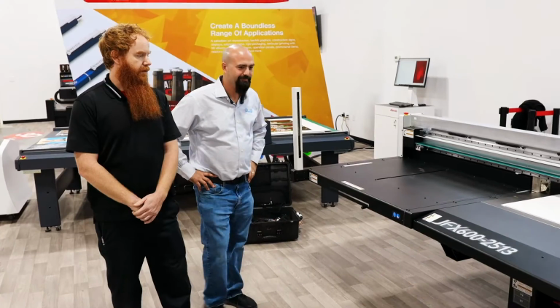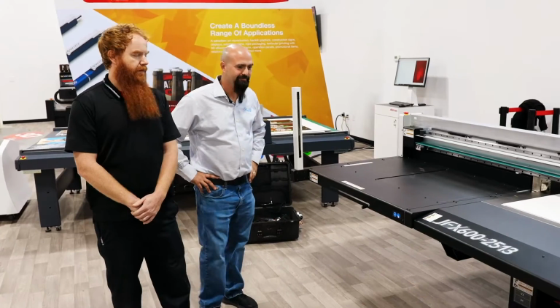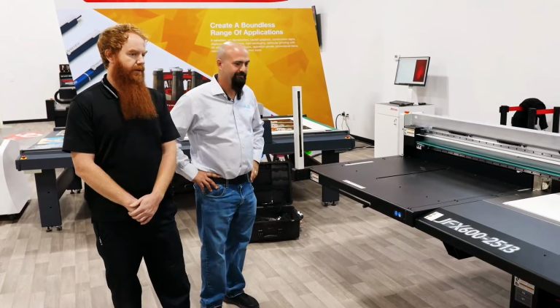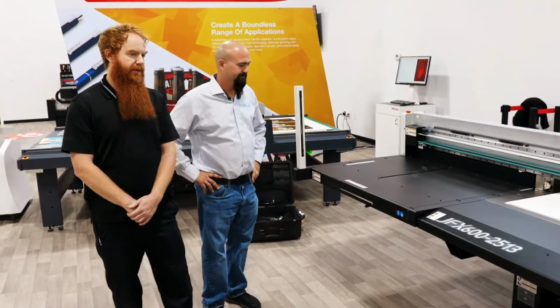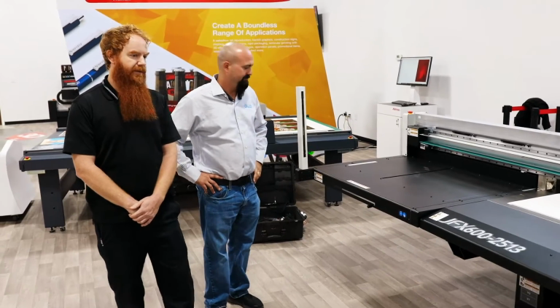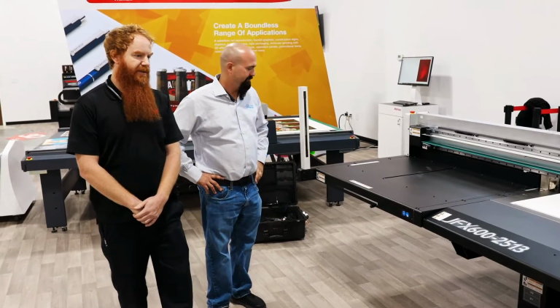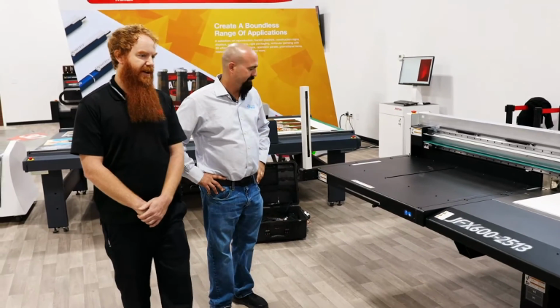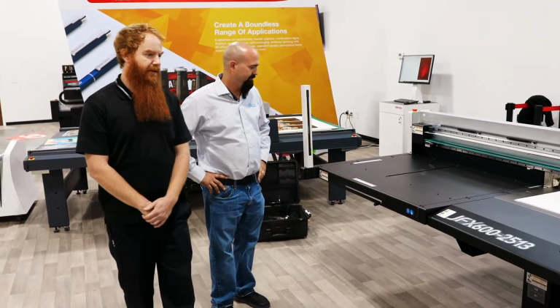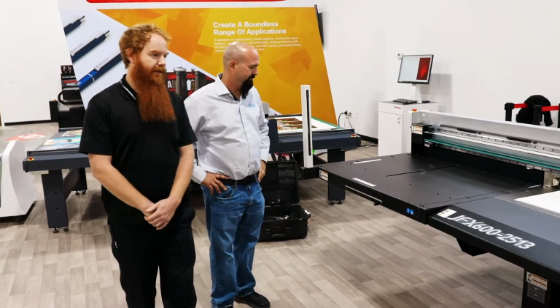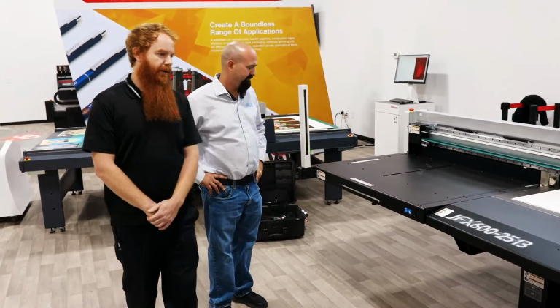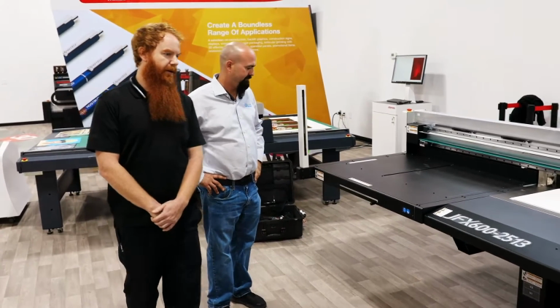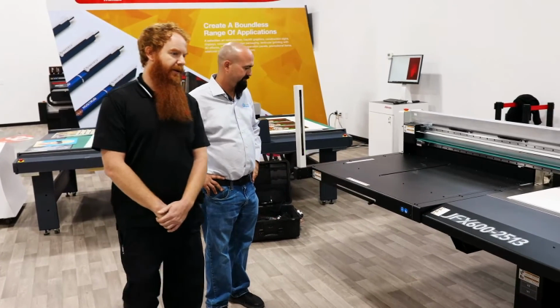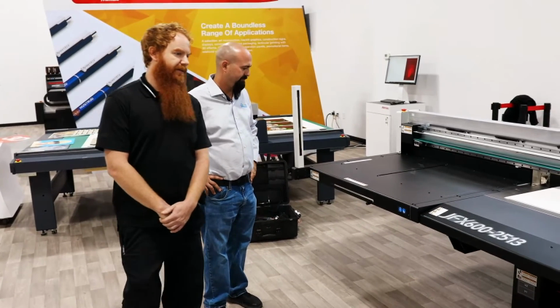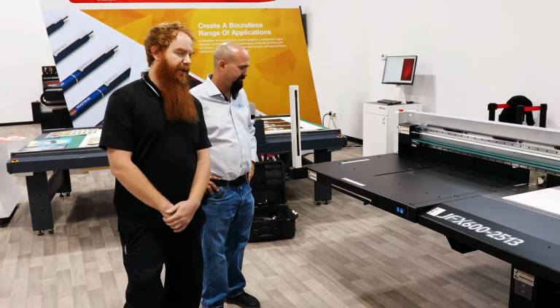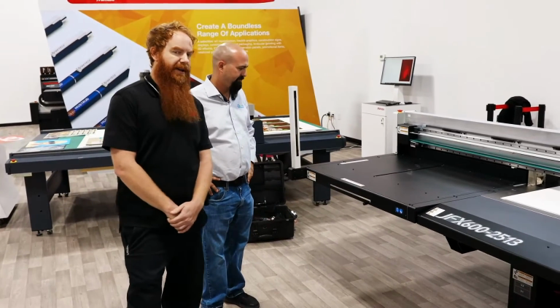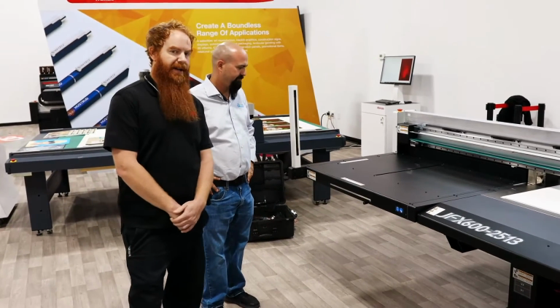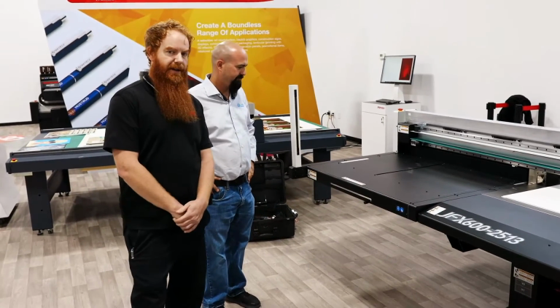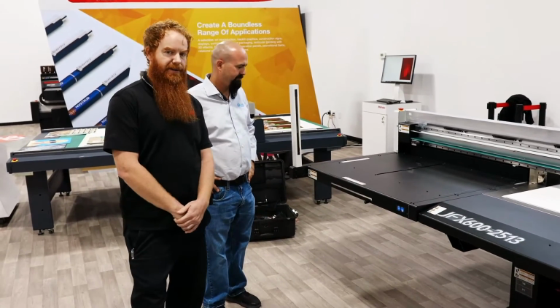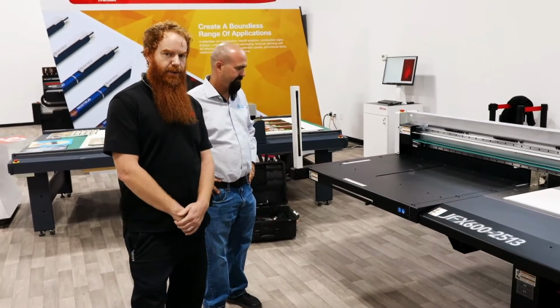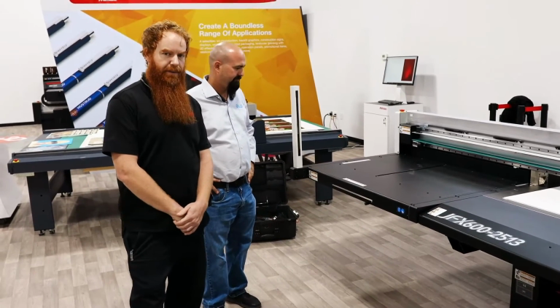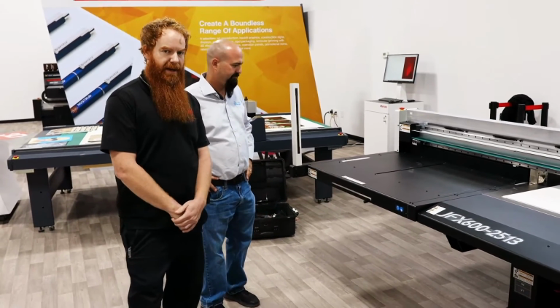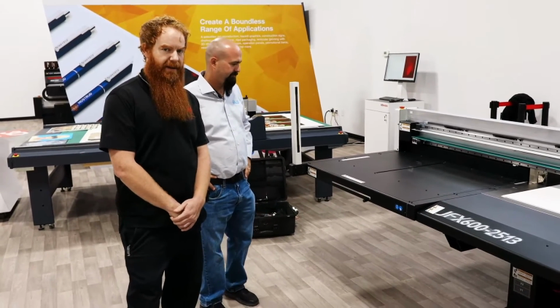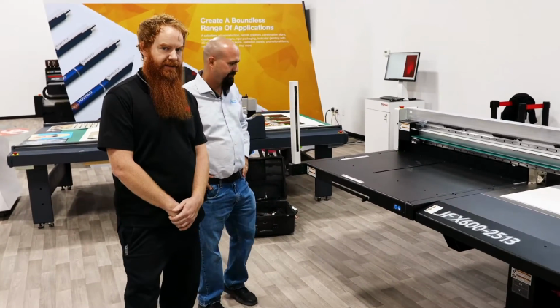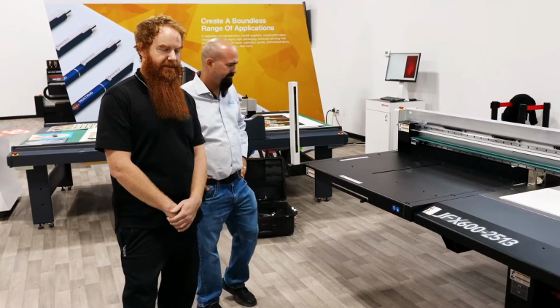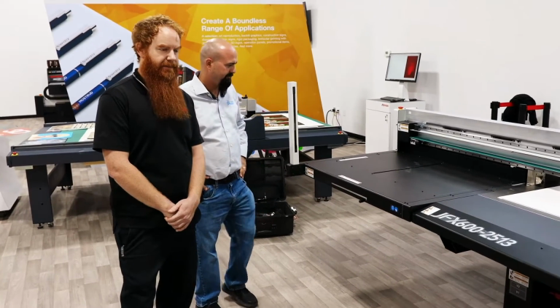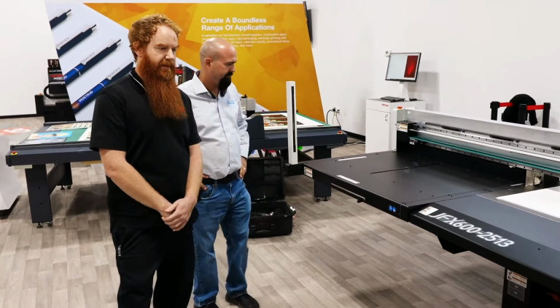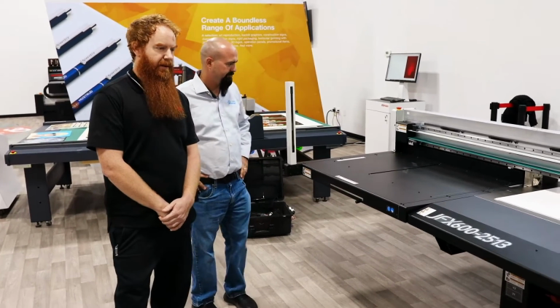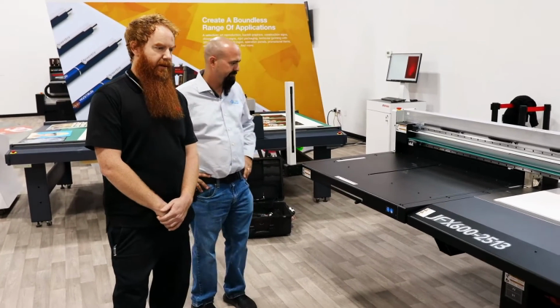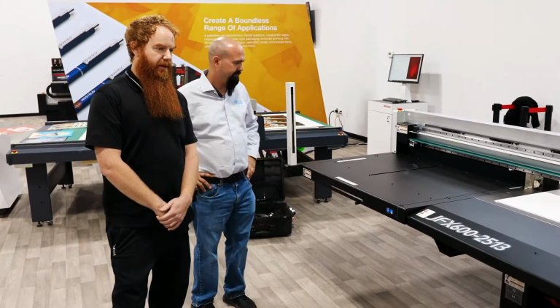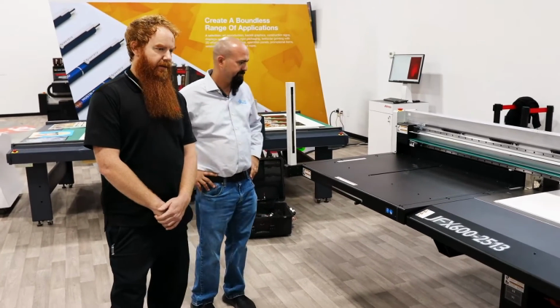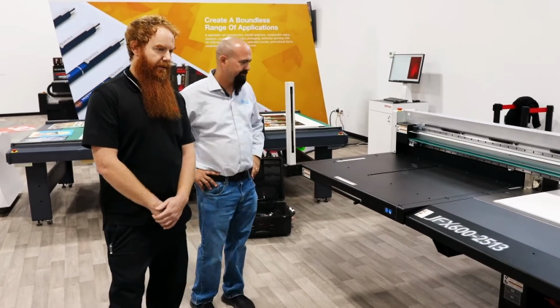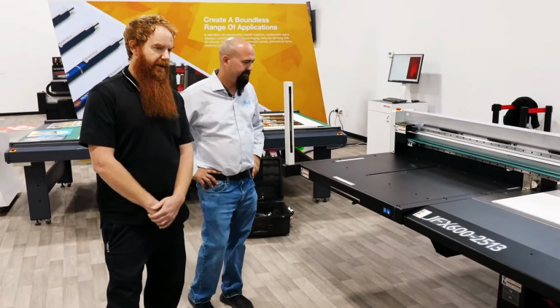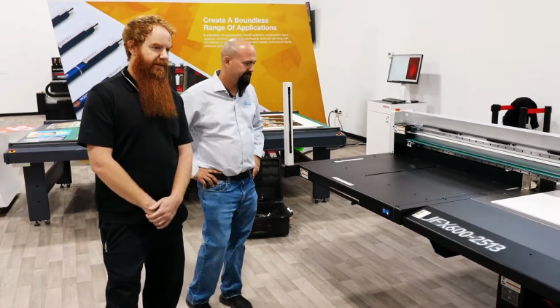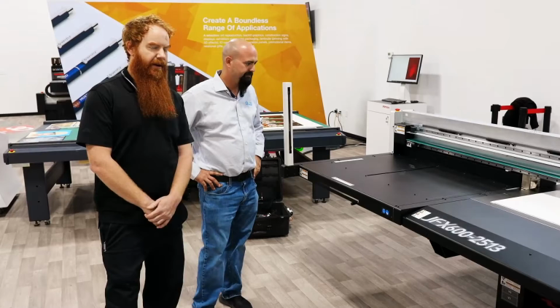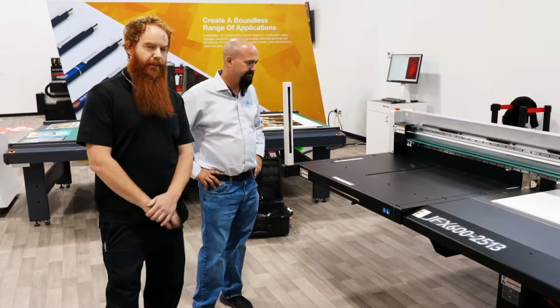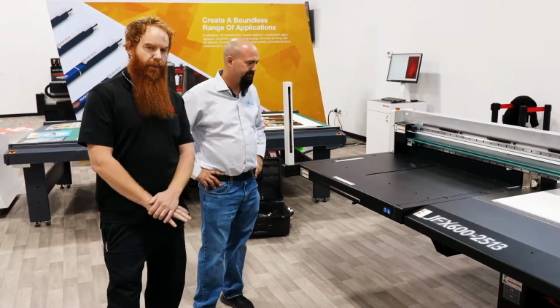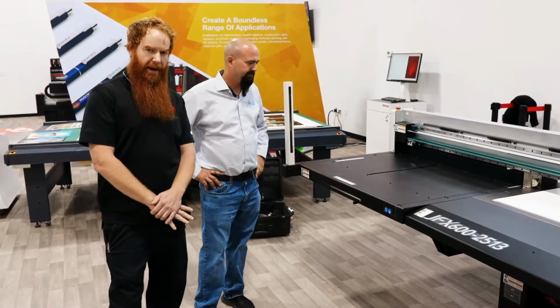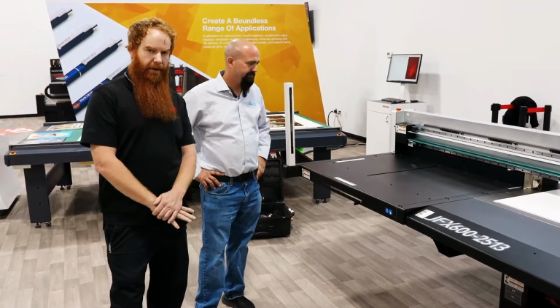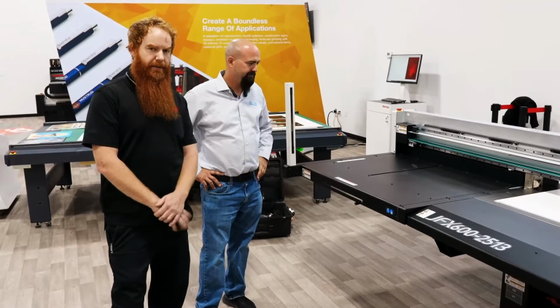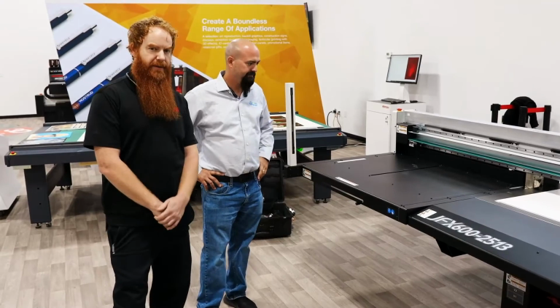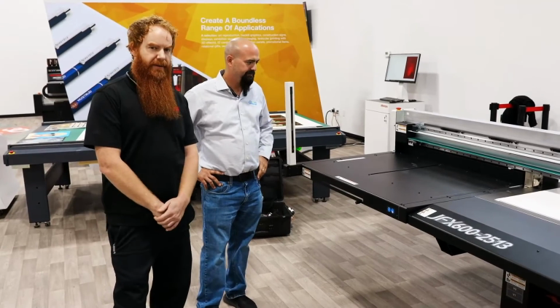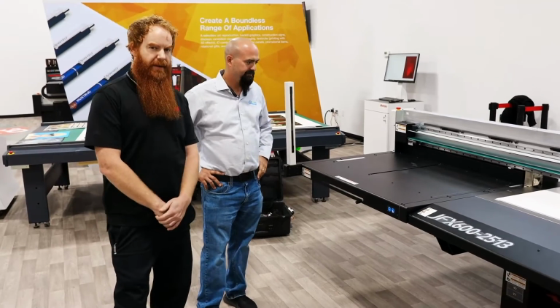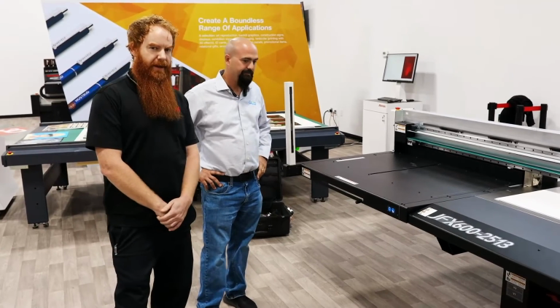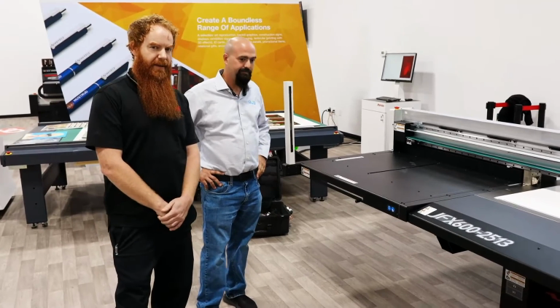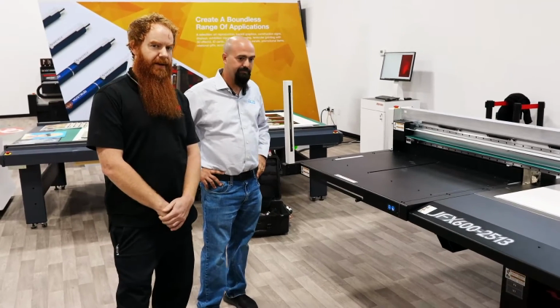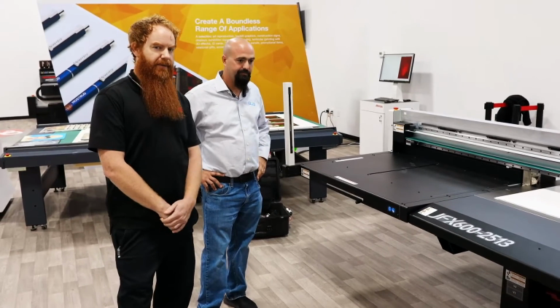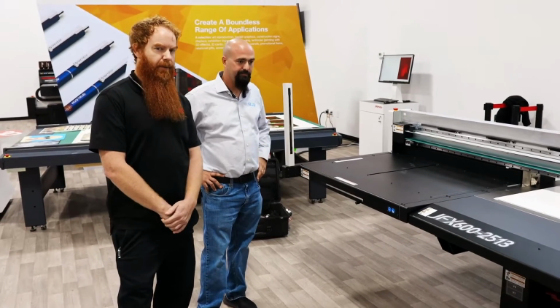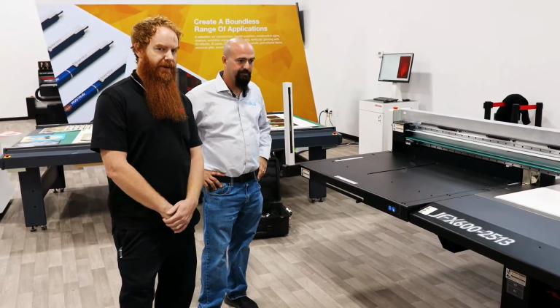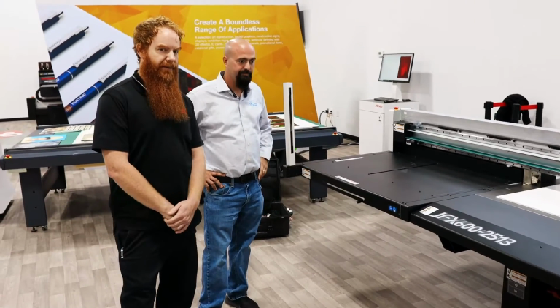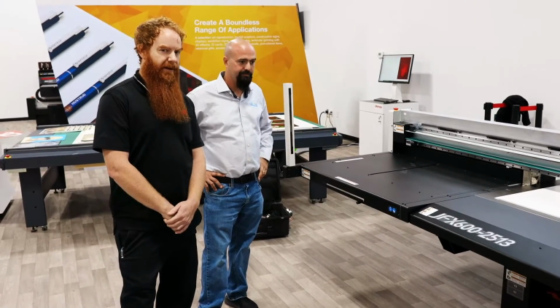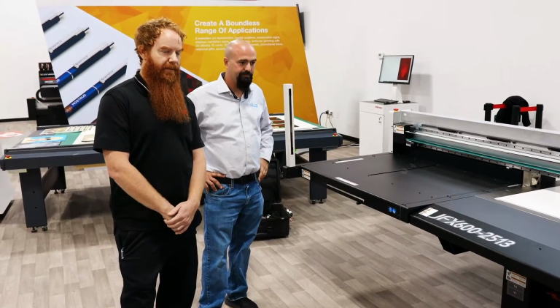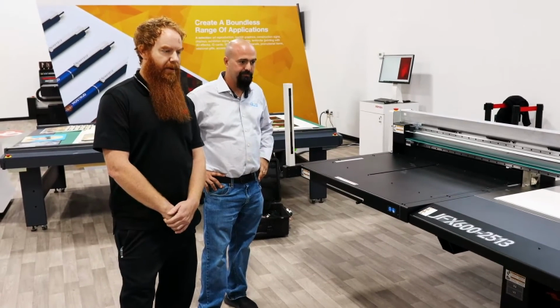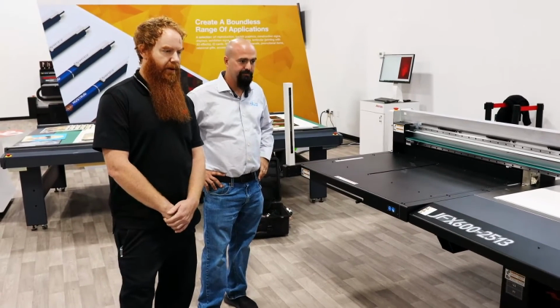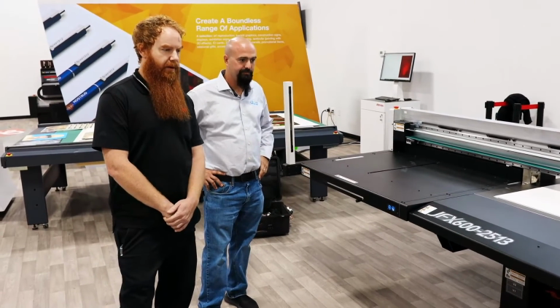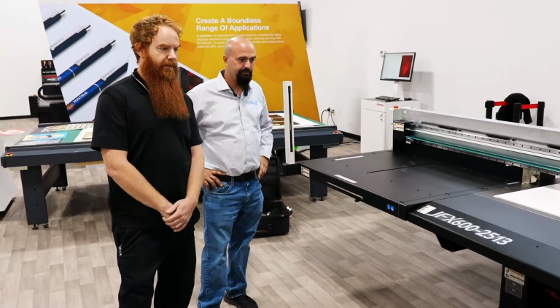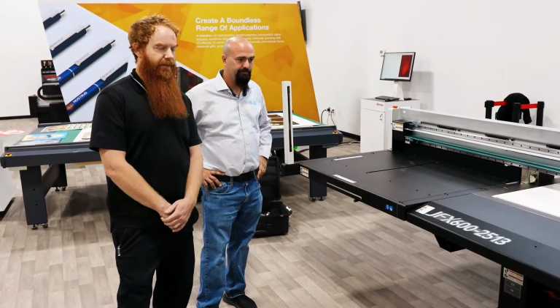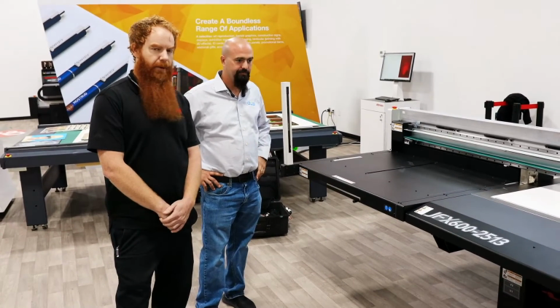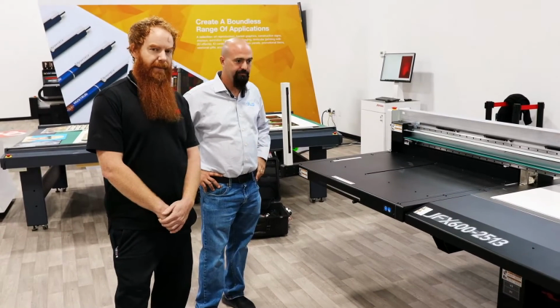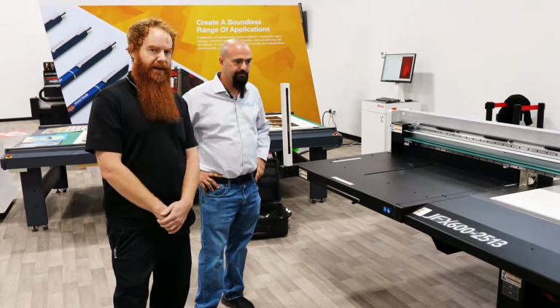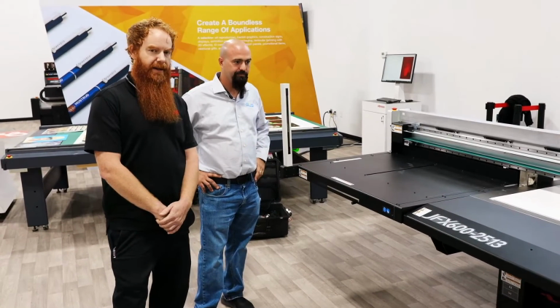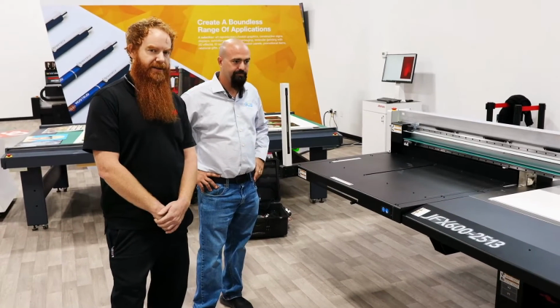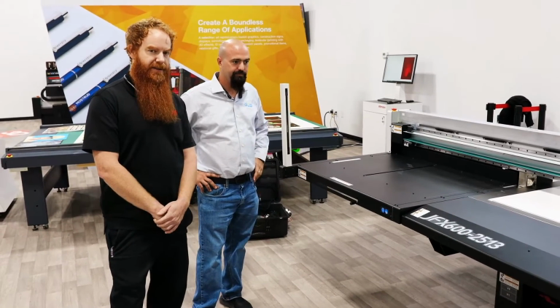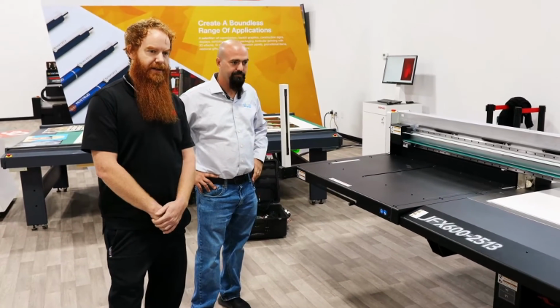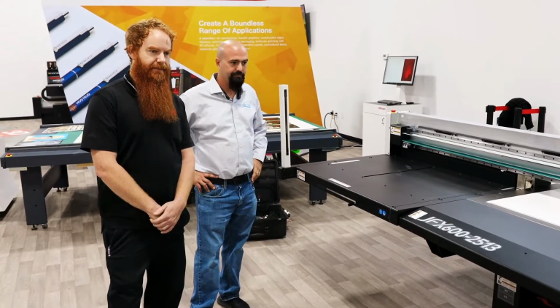This machine is currently printing at 2 passes, which is around a minute 45 per 4x8 sheet.